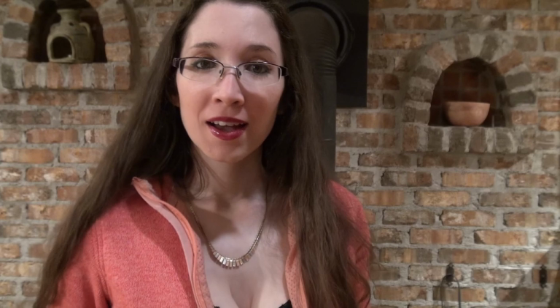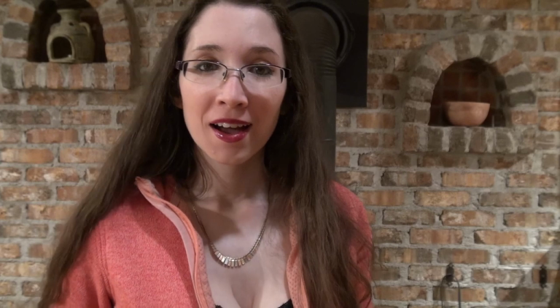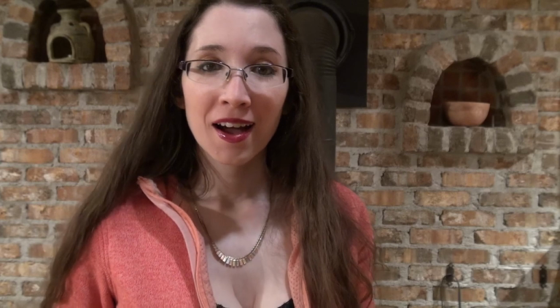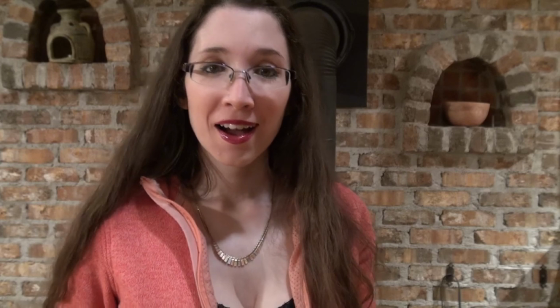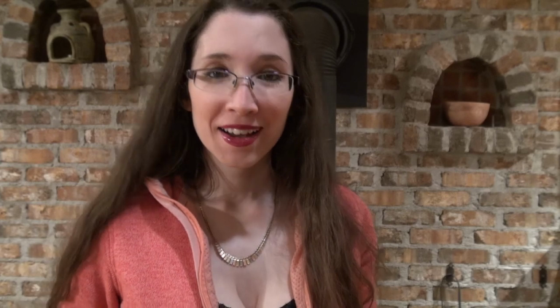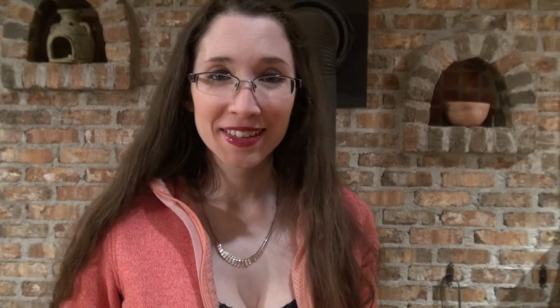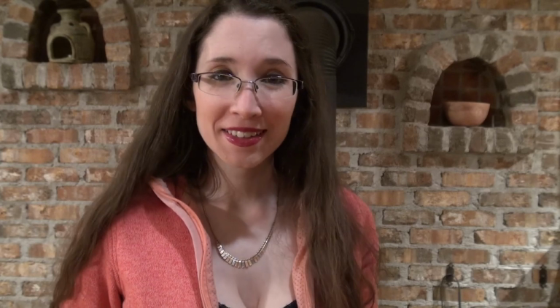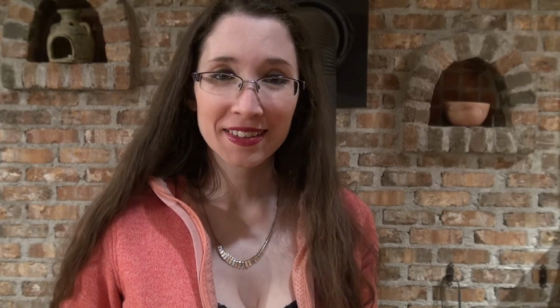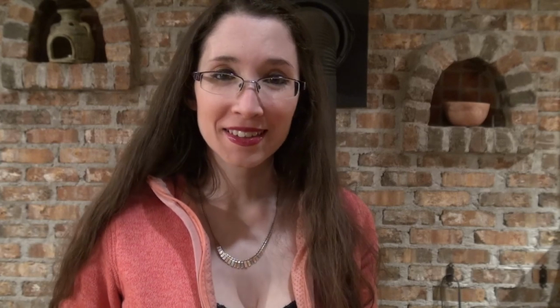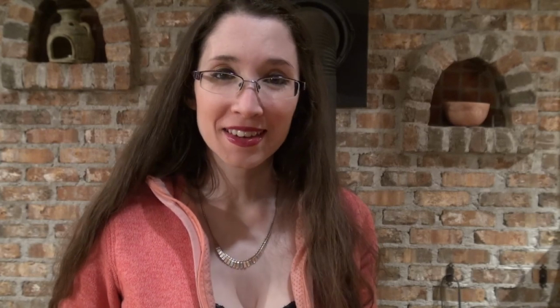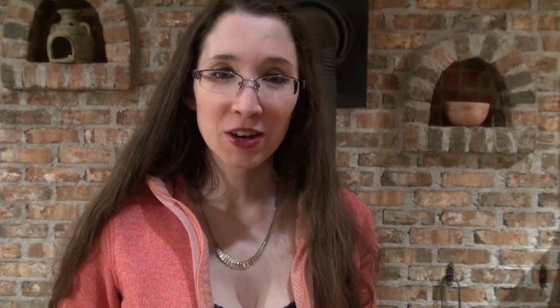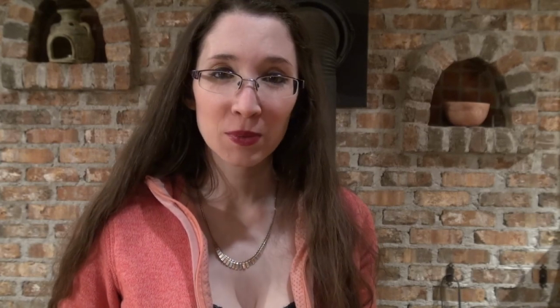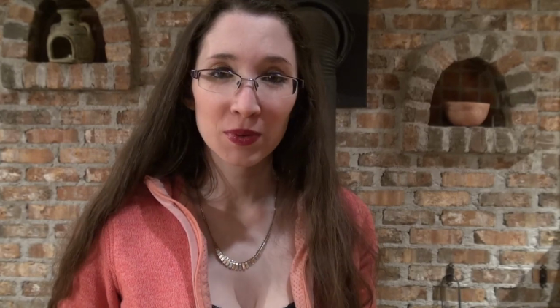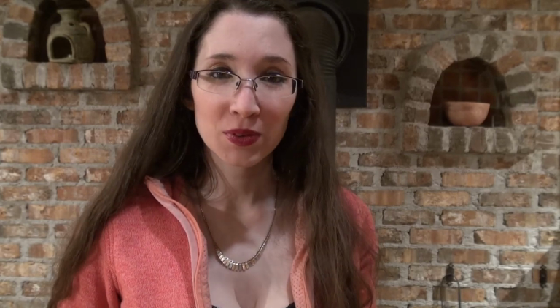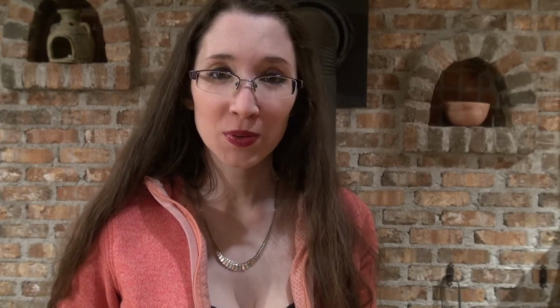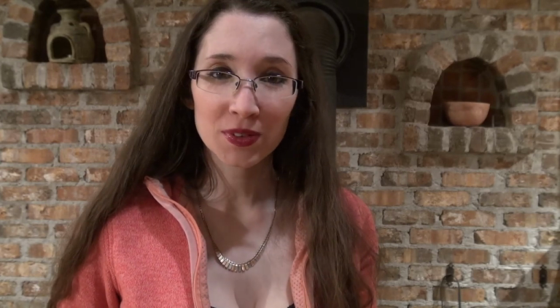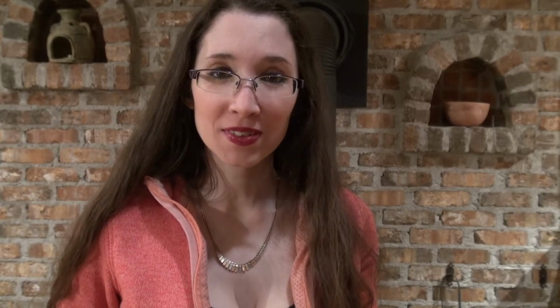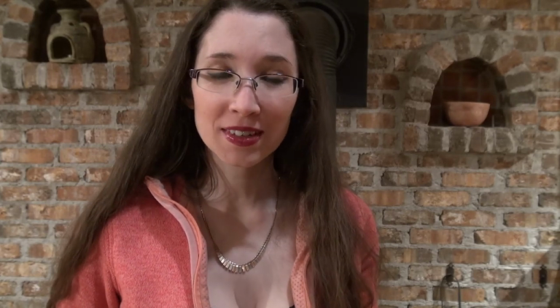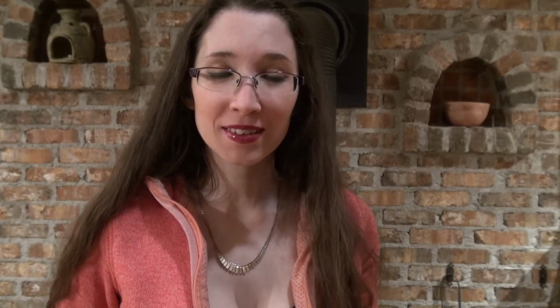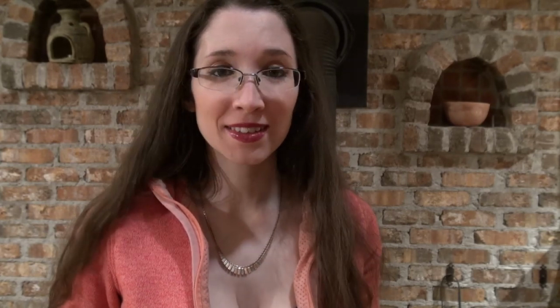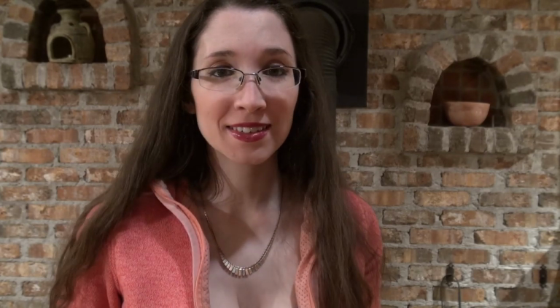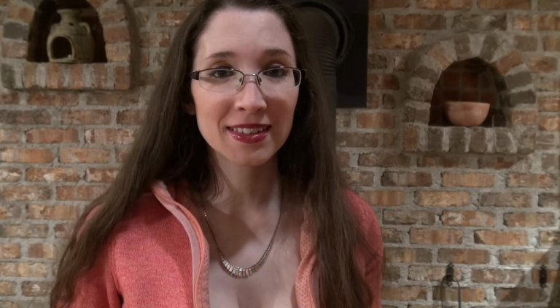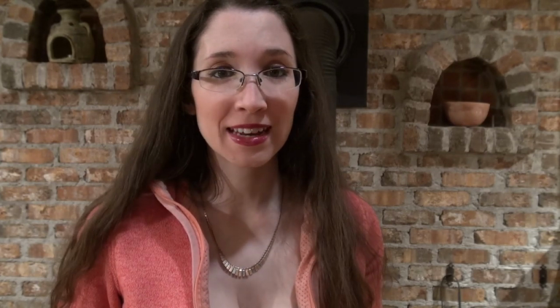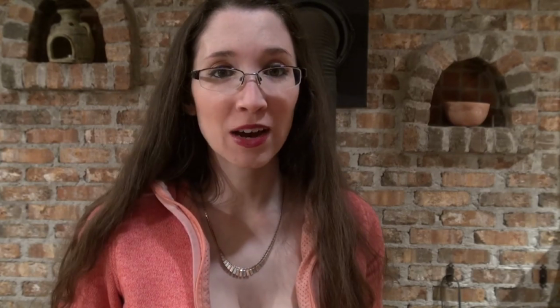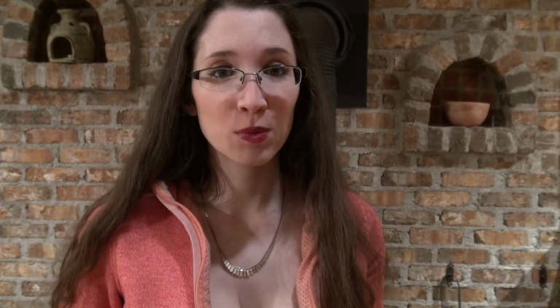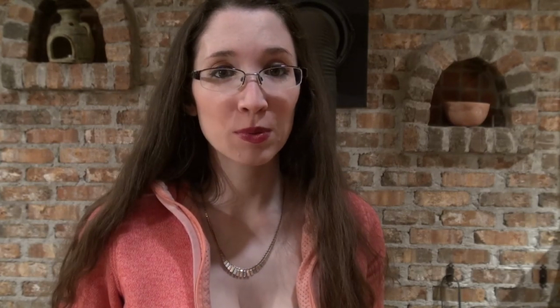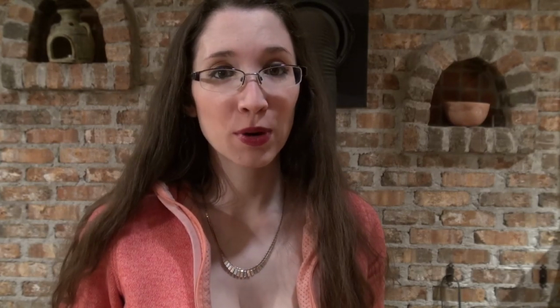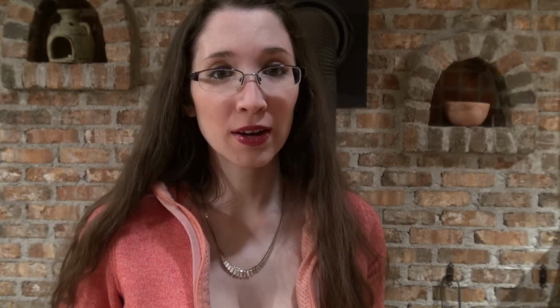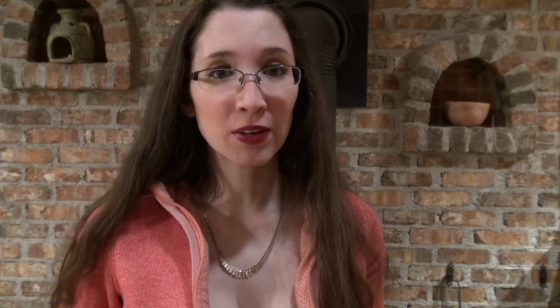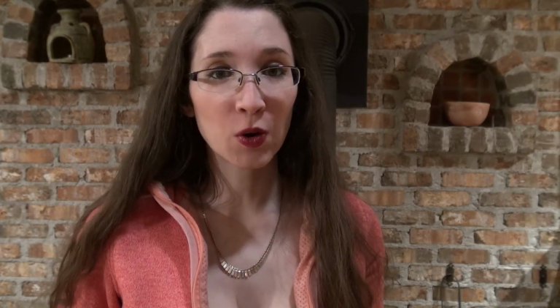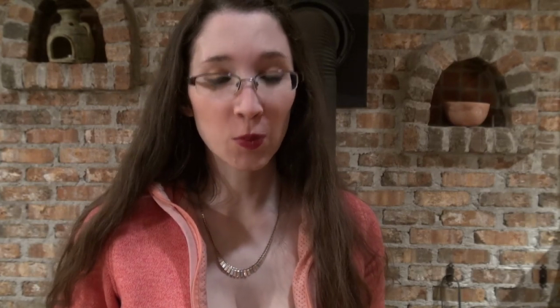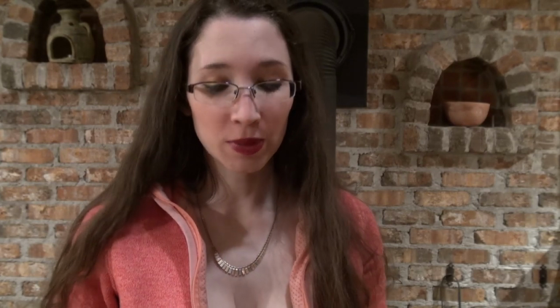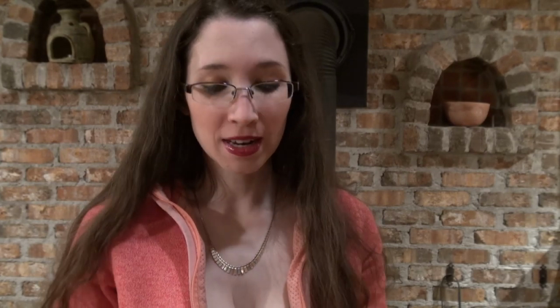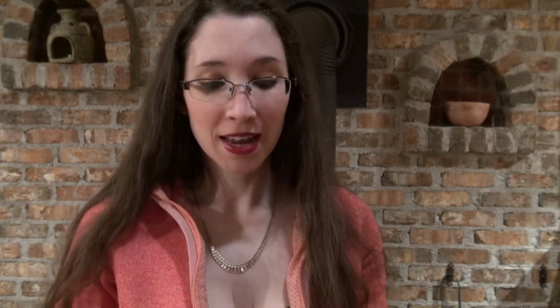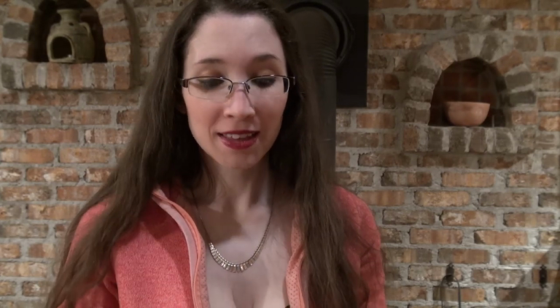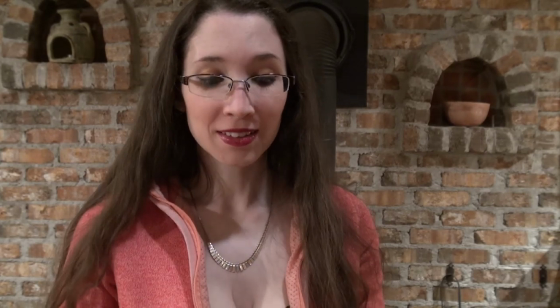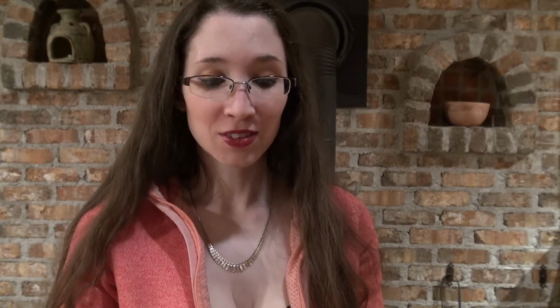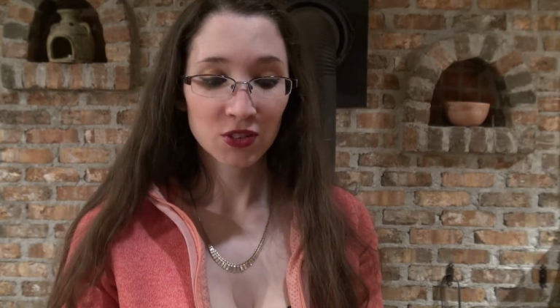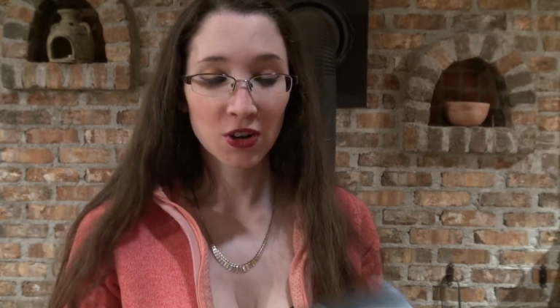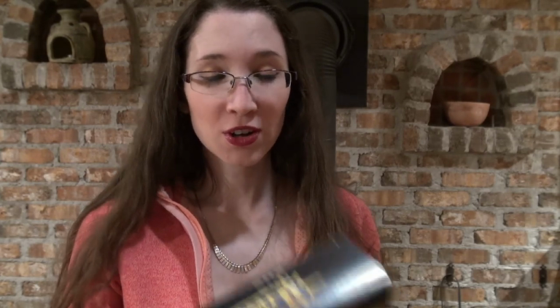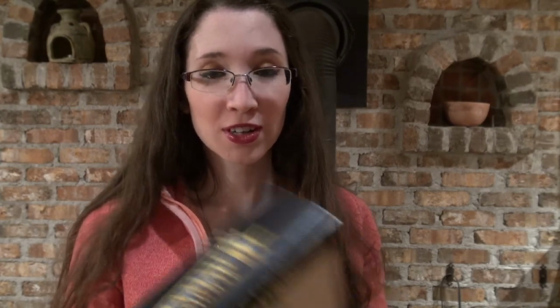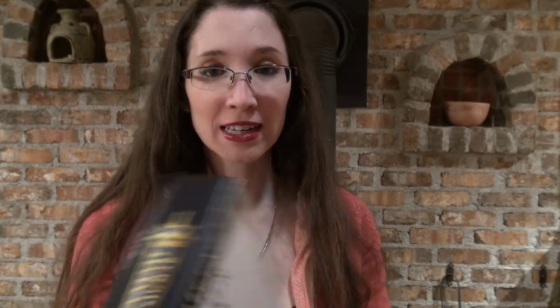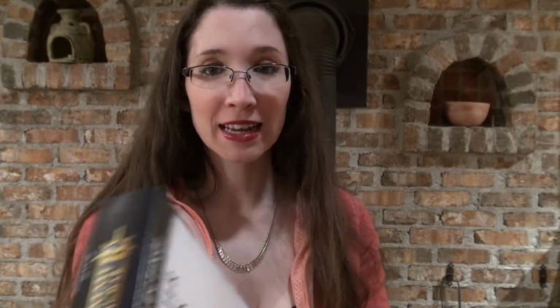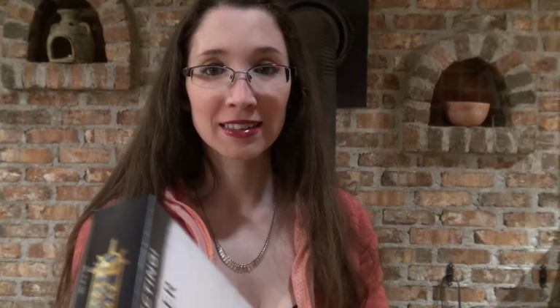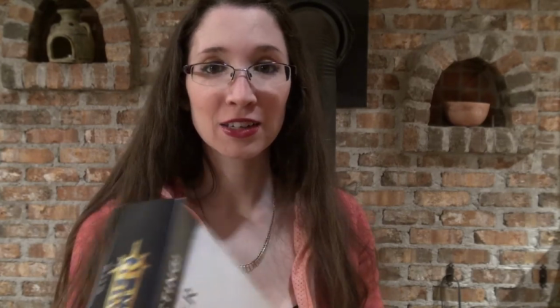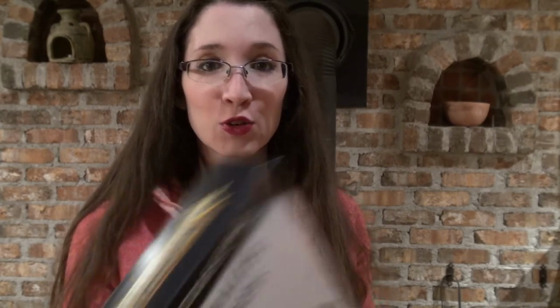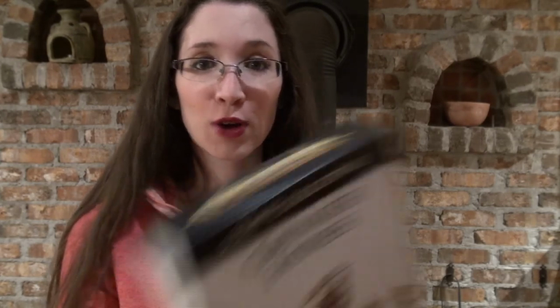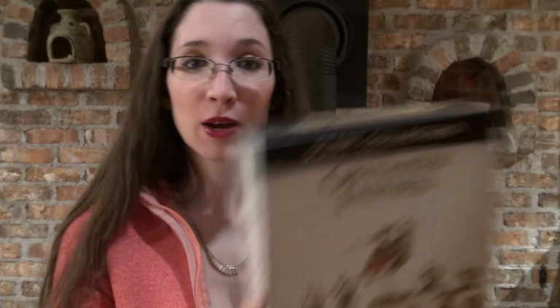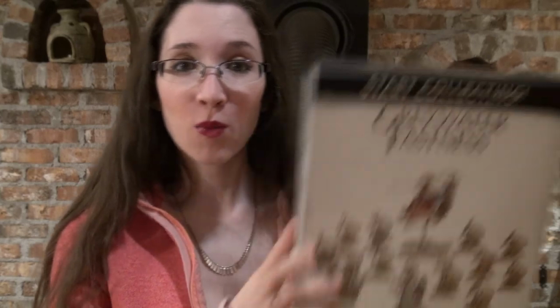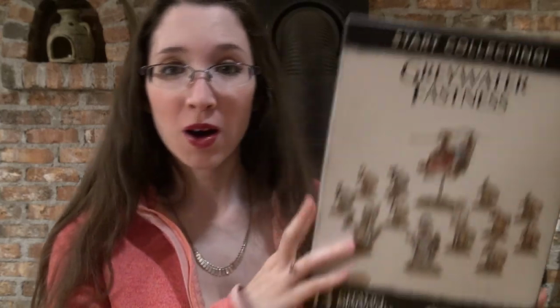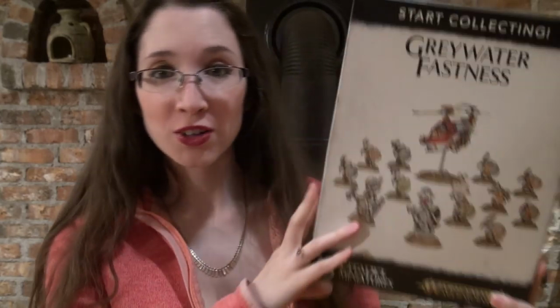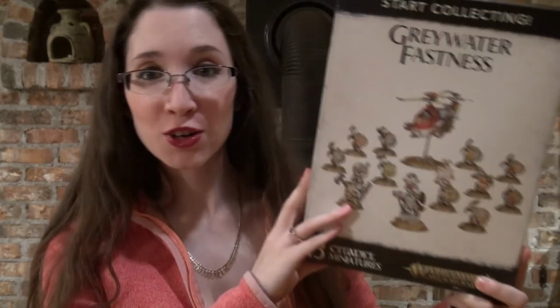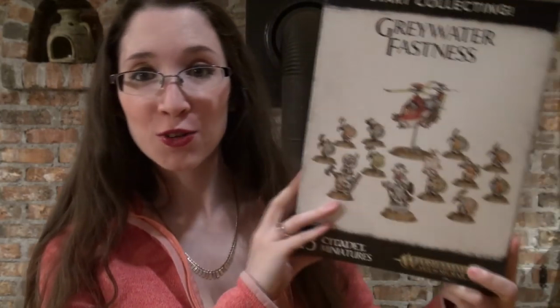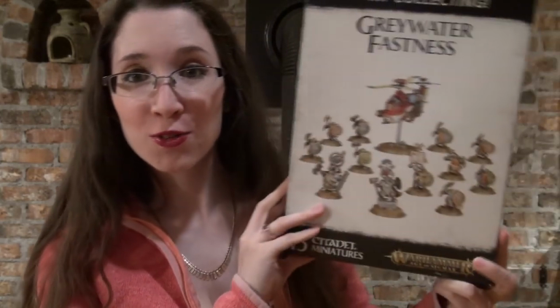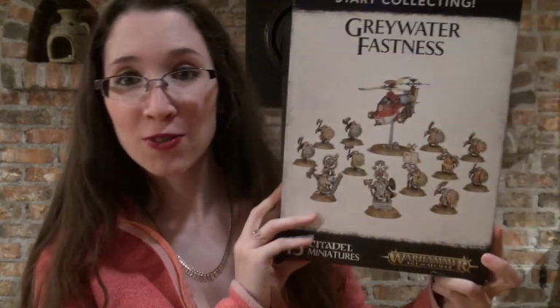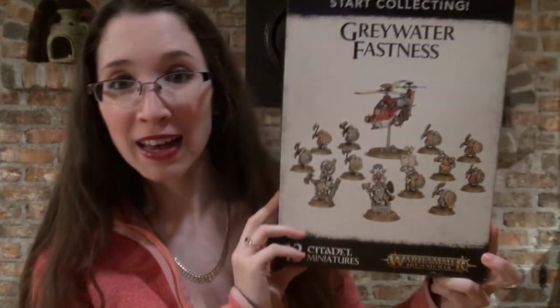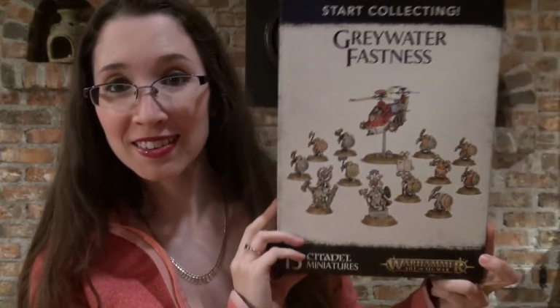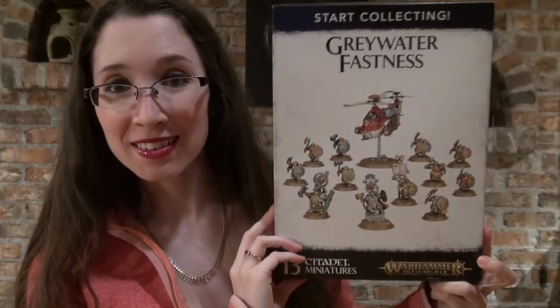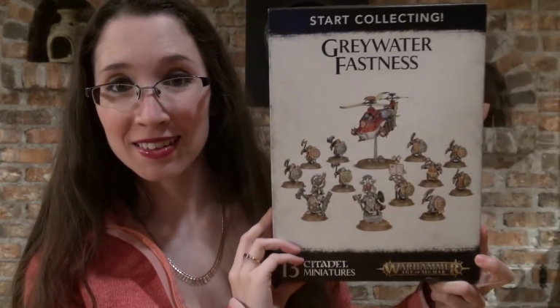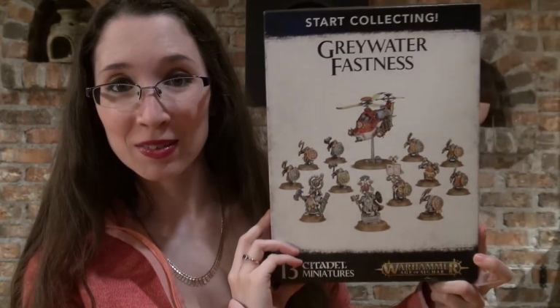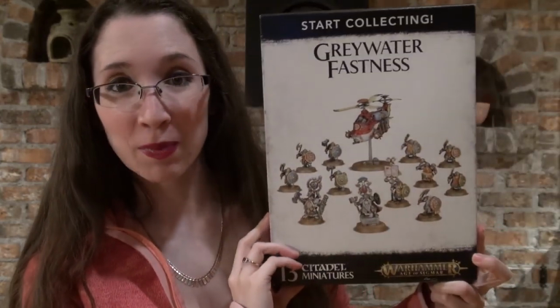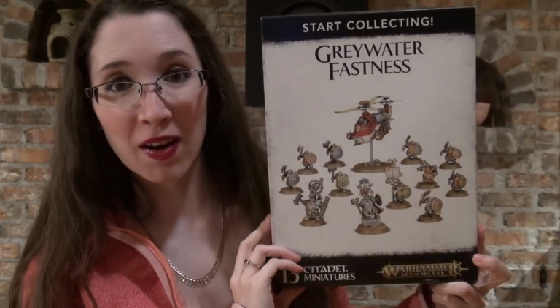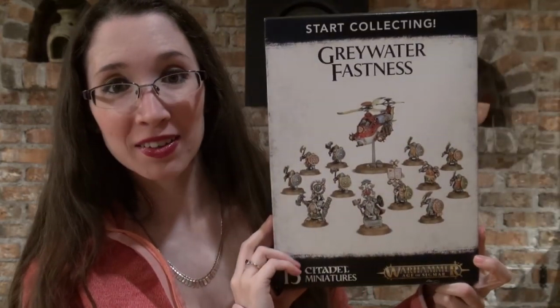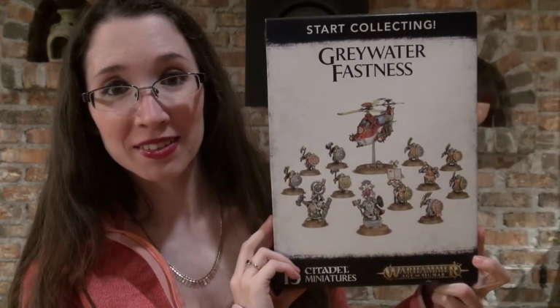Hi, this is Naomi with Sword and Steel, and today I'll be breaking open the Start Collecting Greywater Fastness Box.